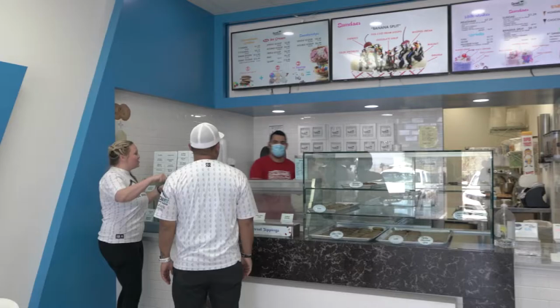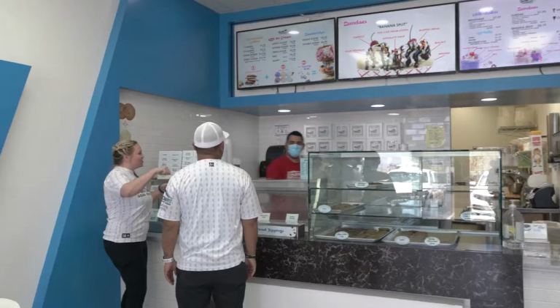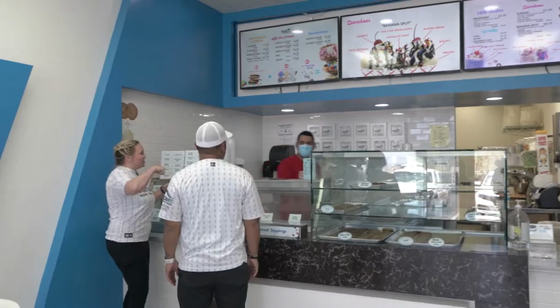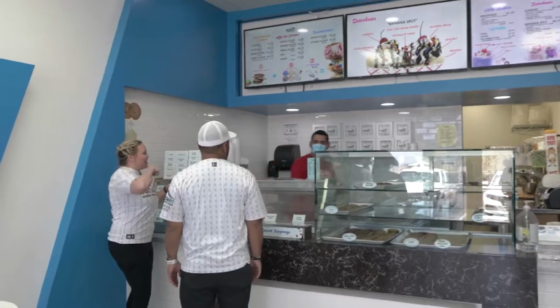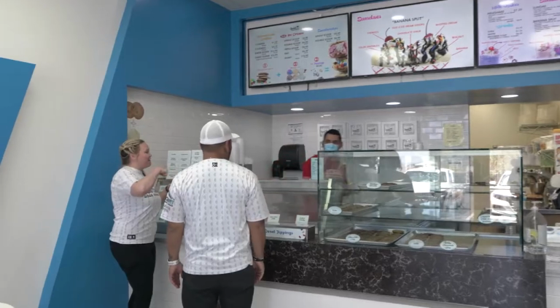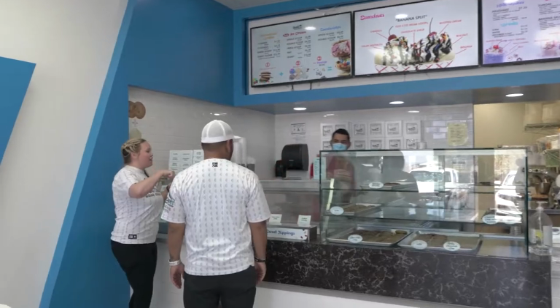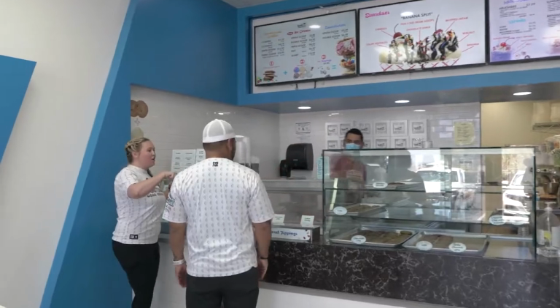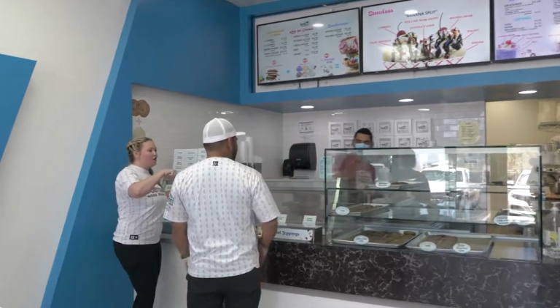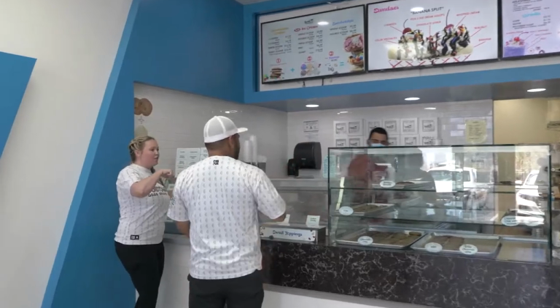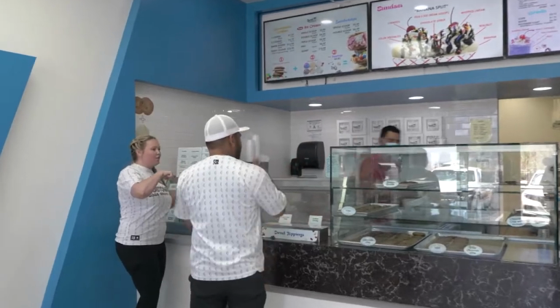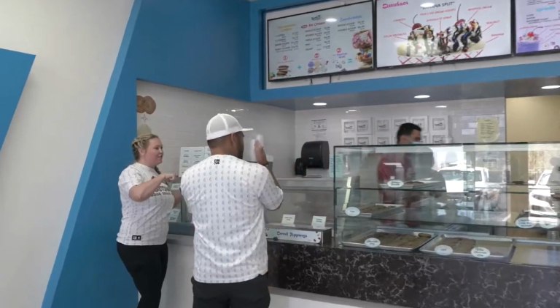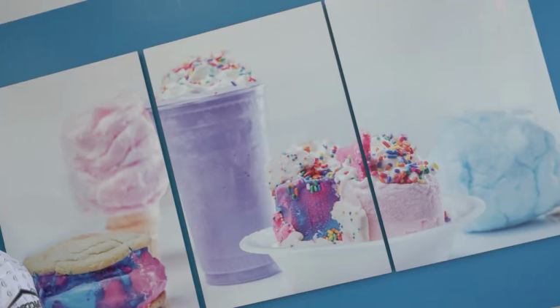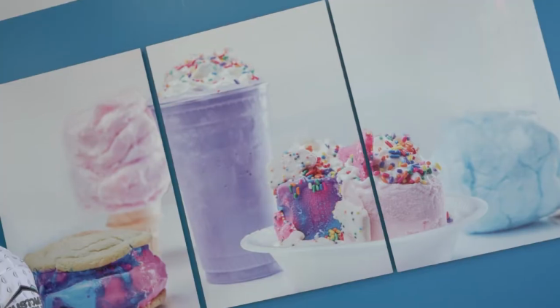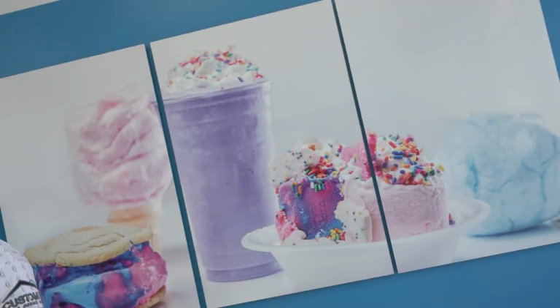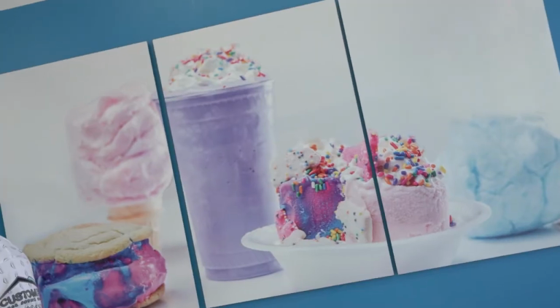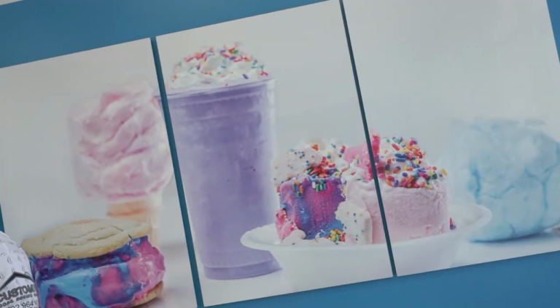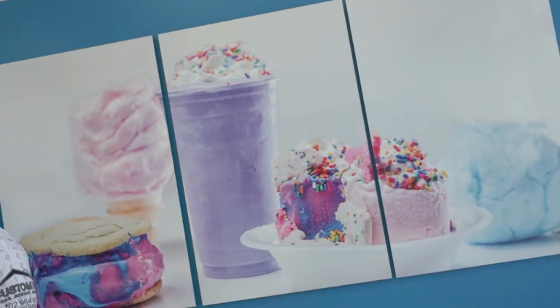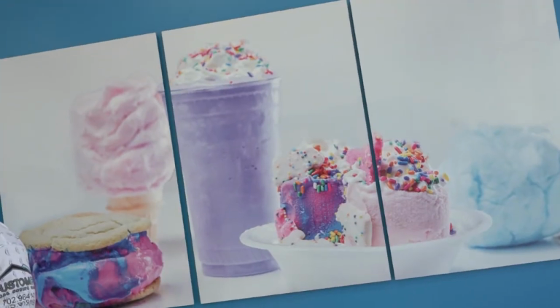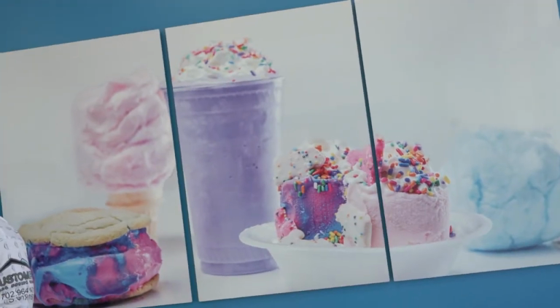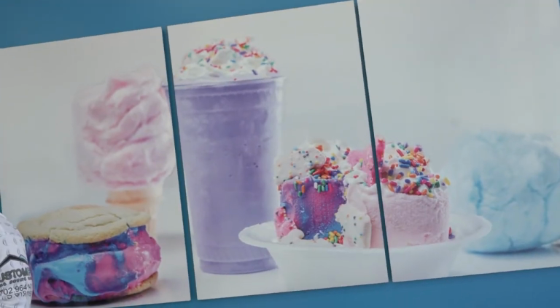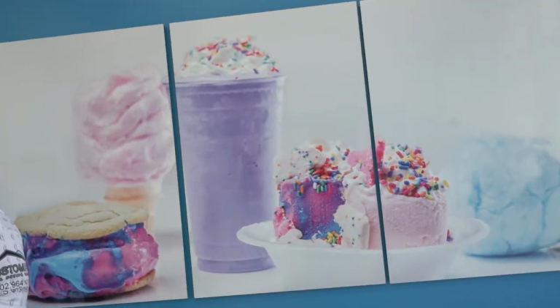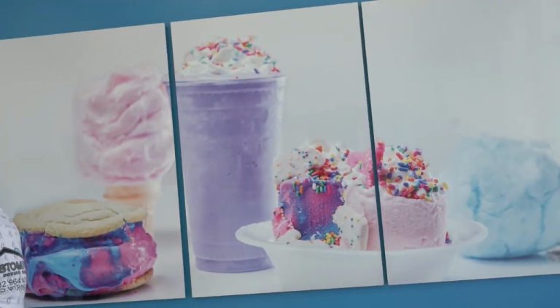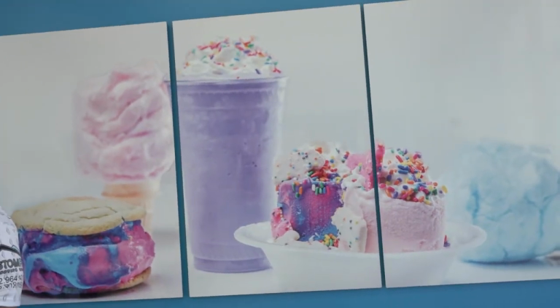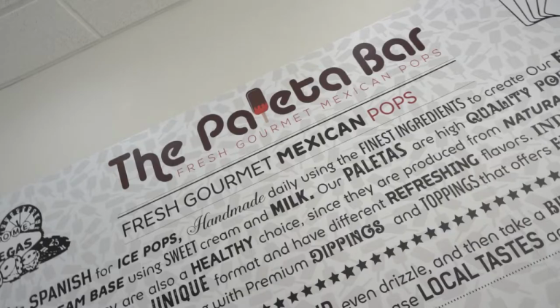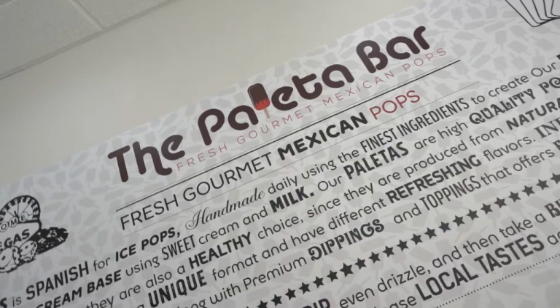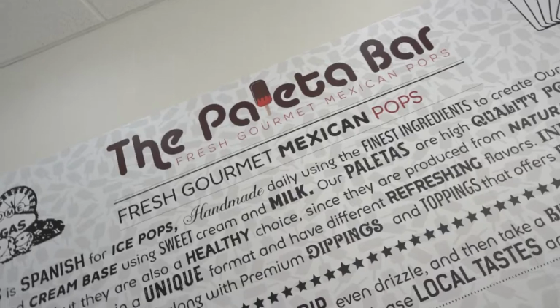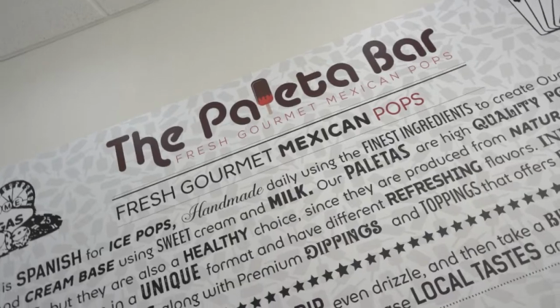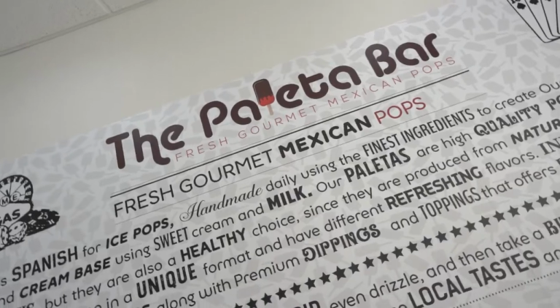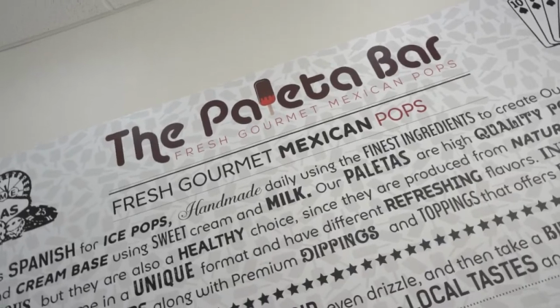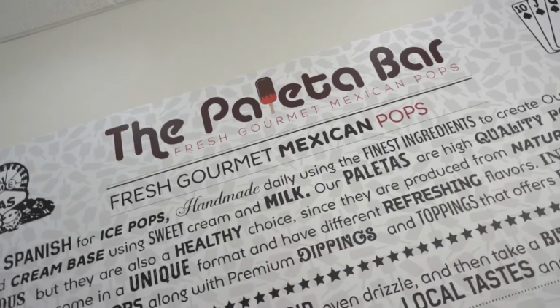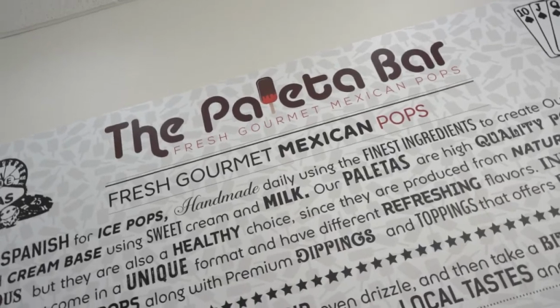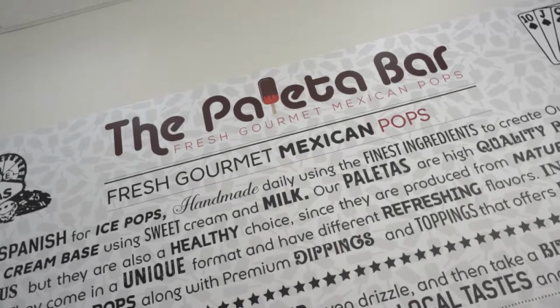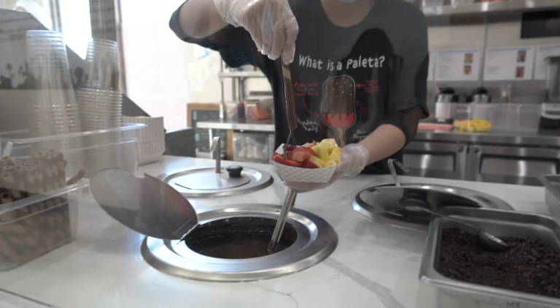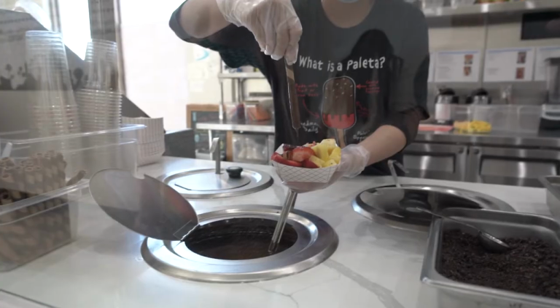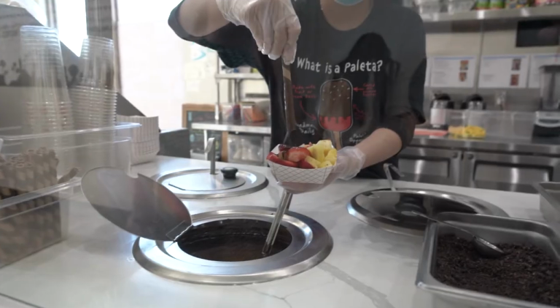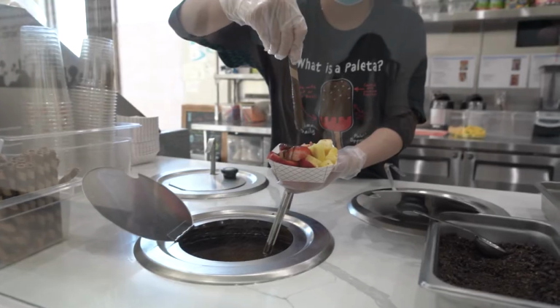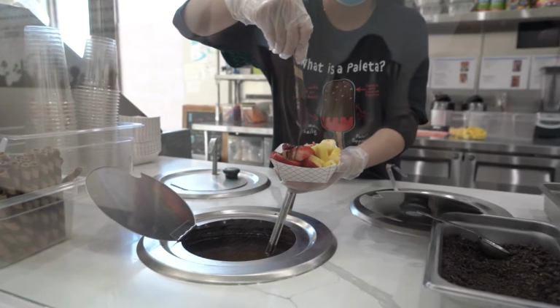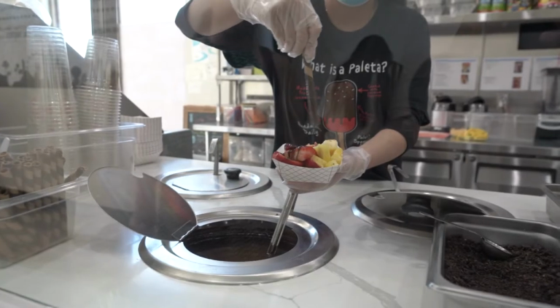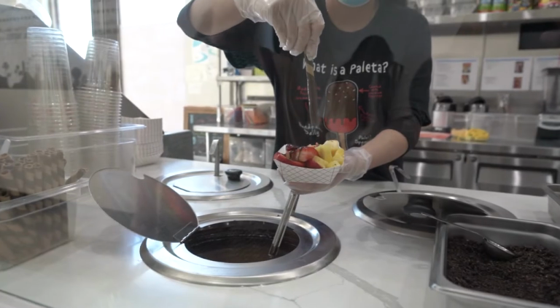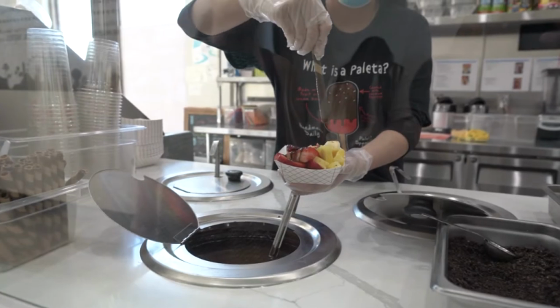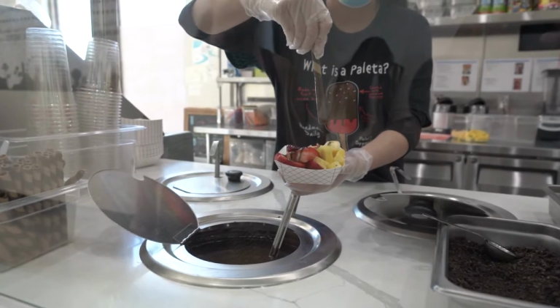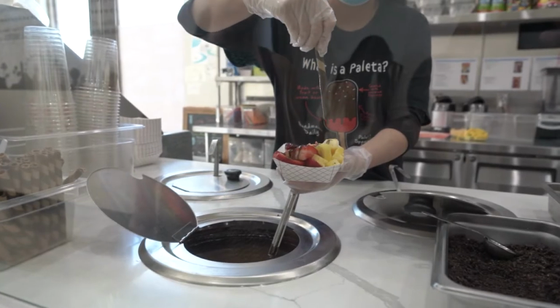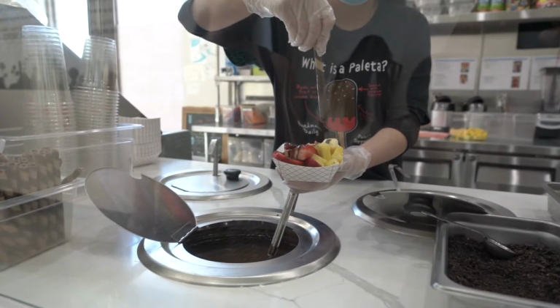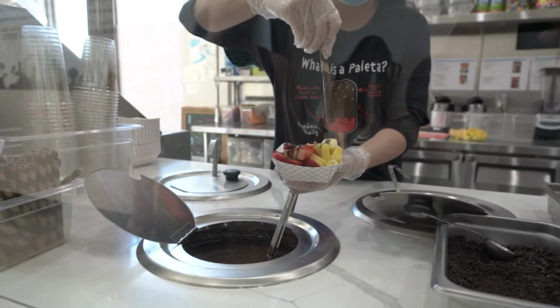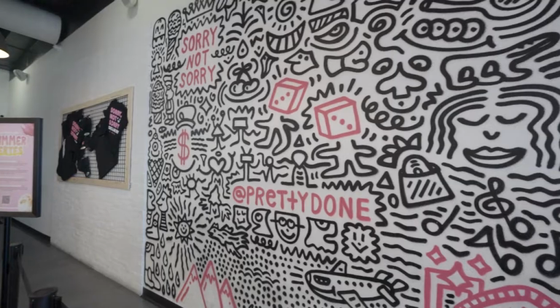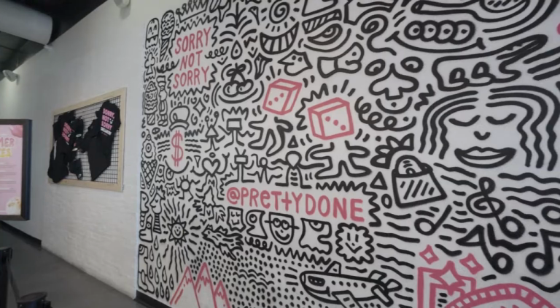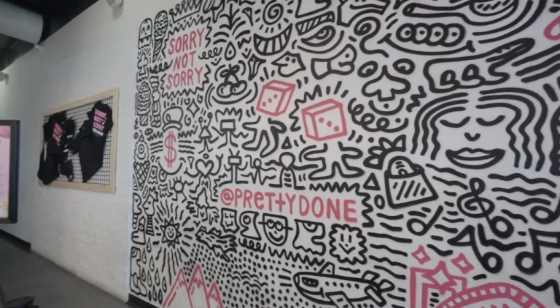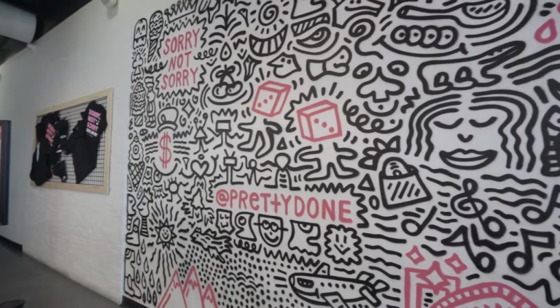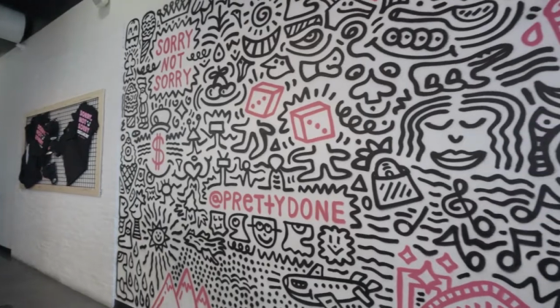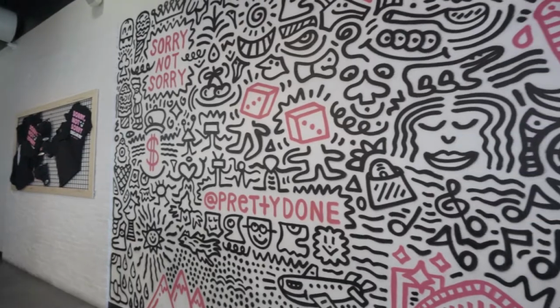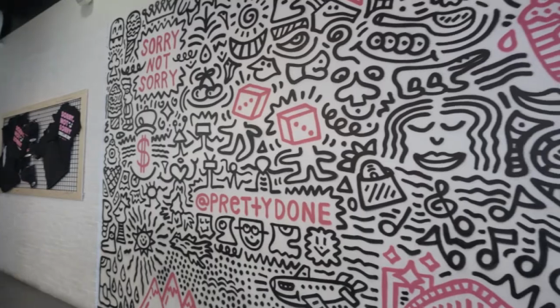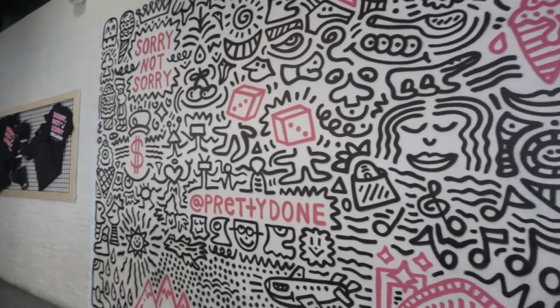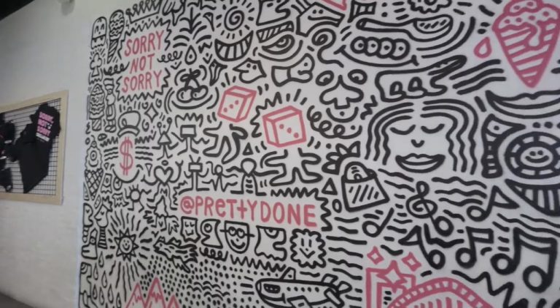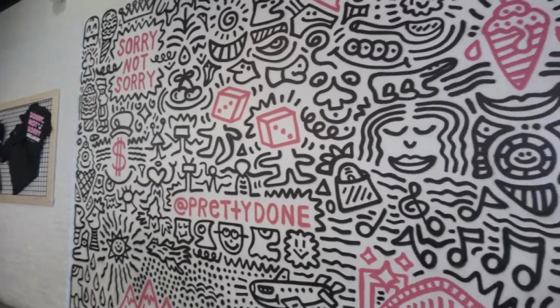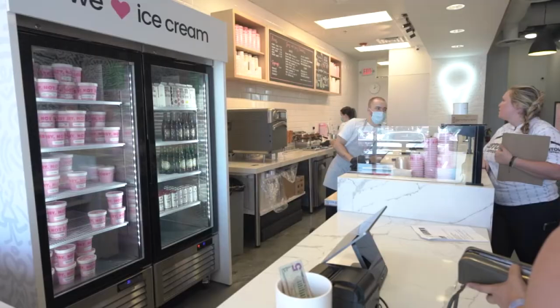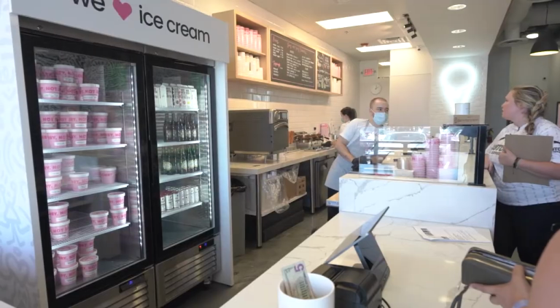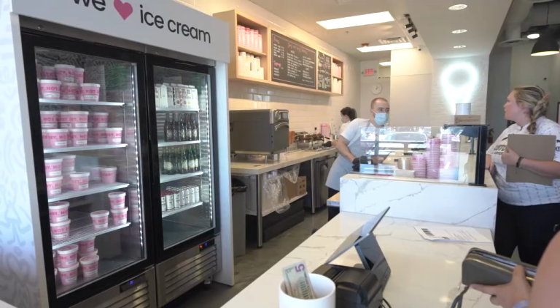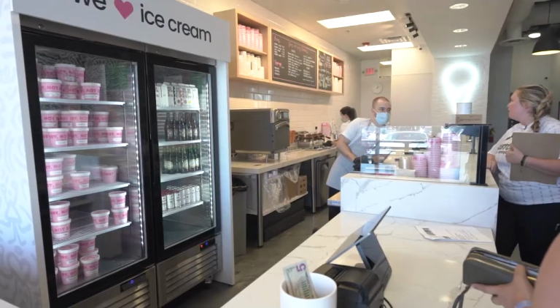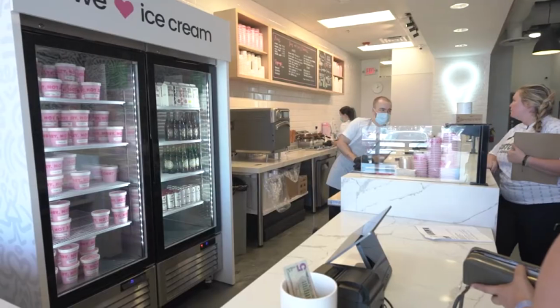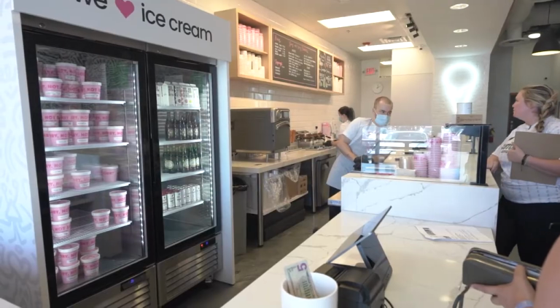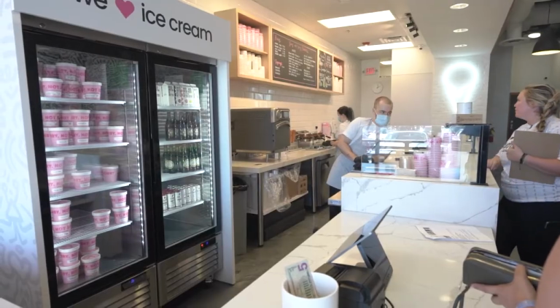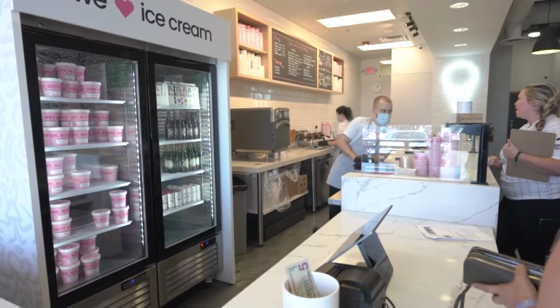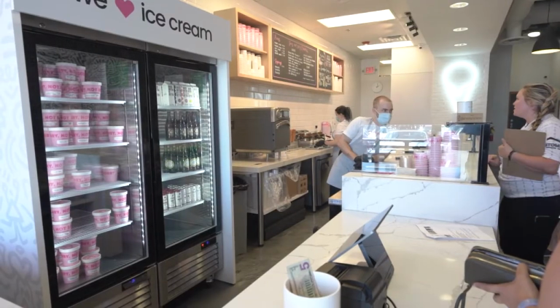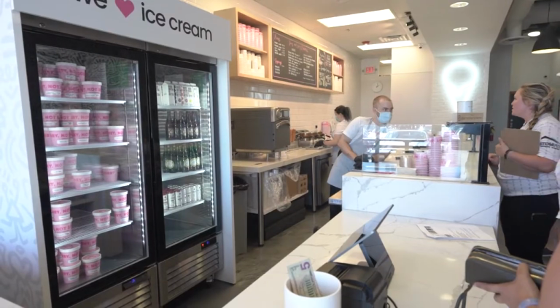We asked all of our agents at Custom Fit Real Estate what their favorite ice cream spots in Las Vegas are, and here are the top five.